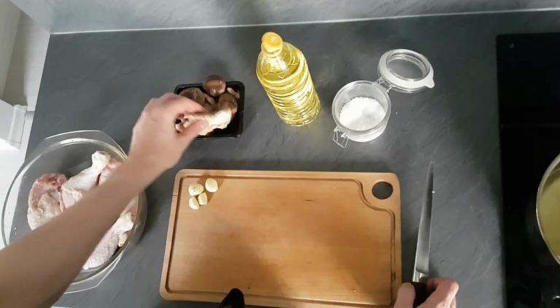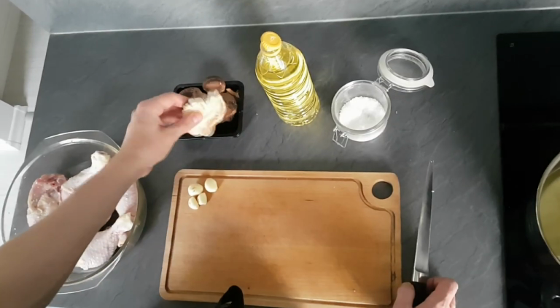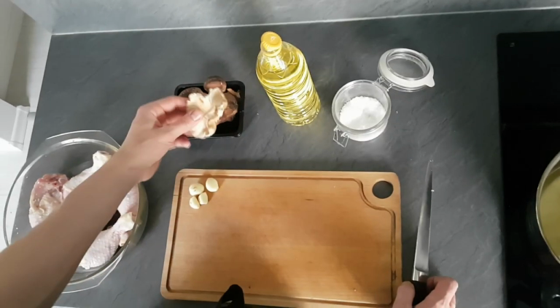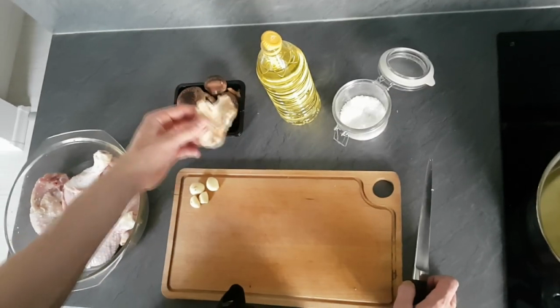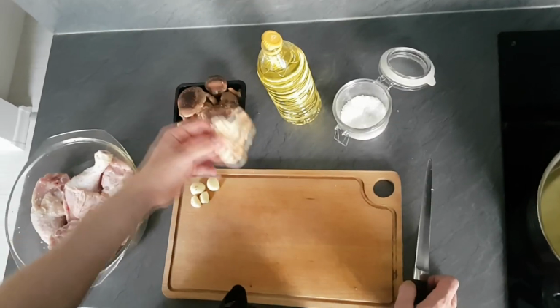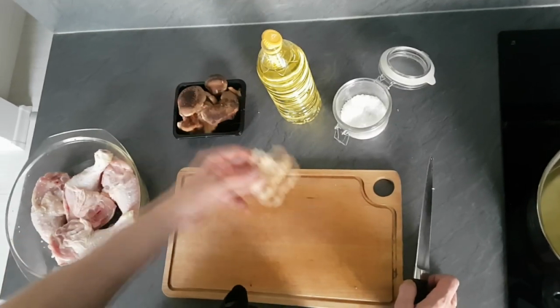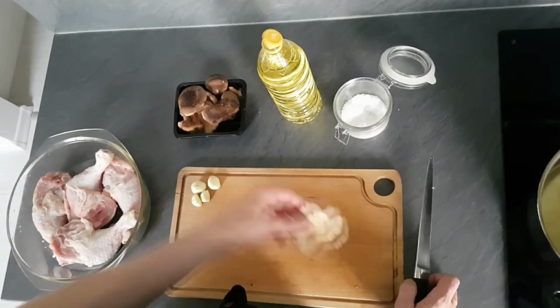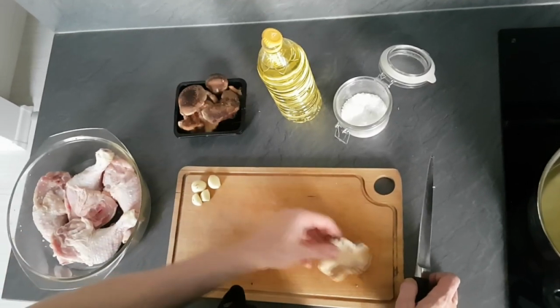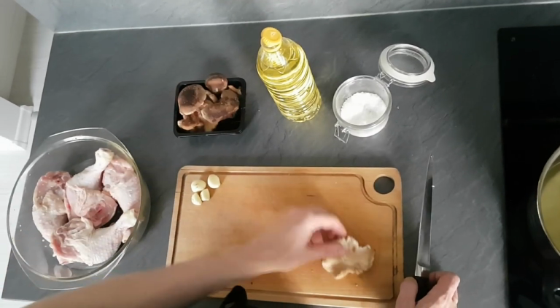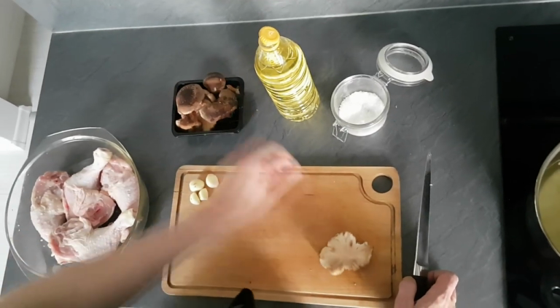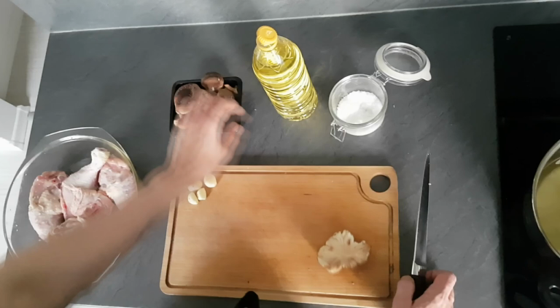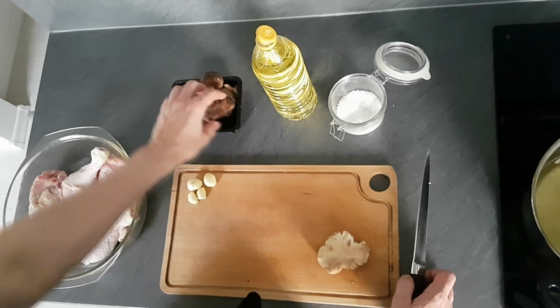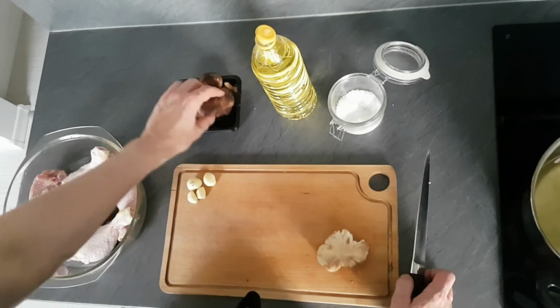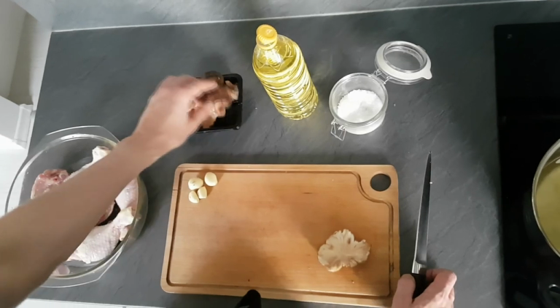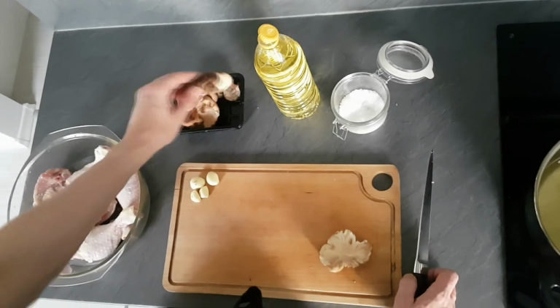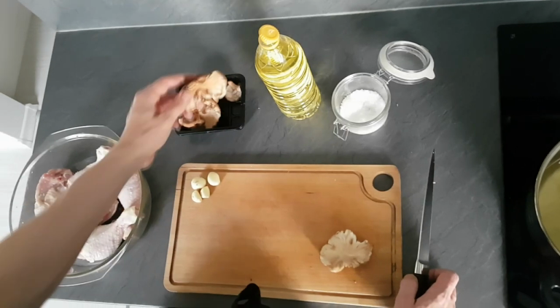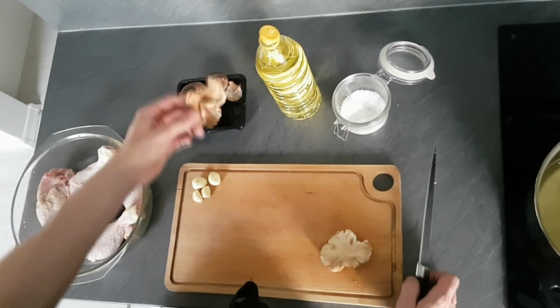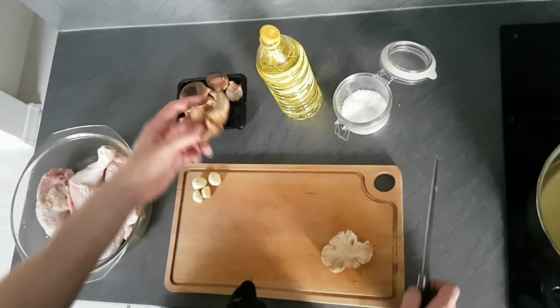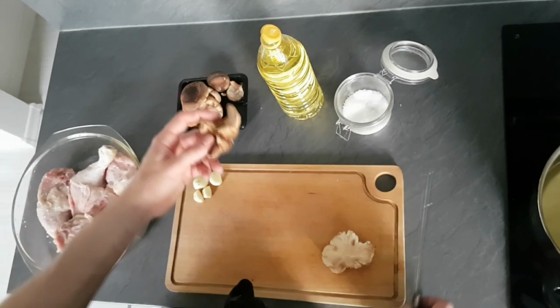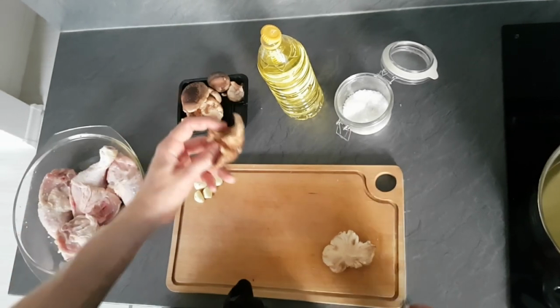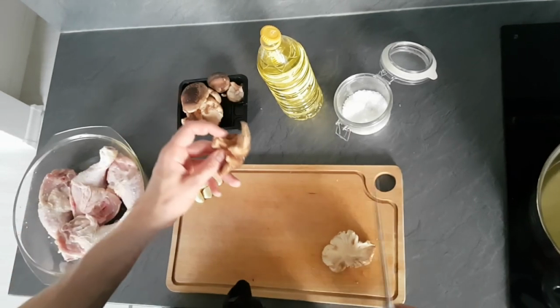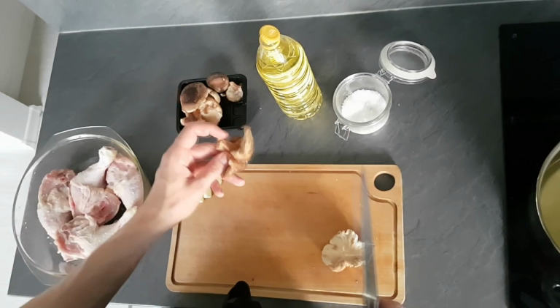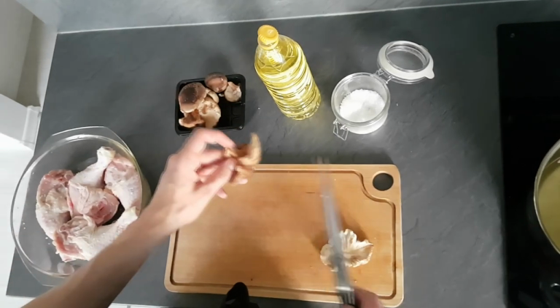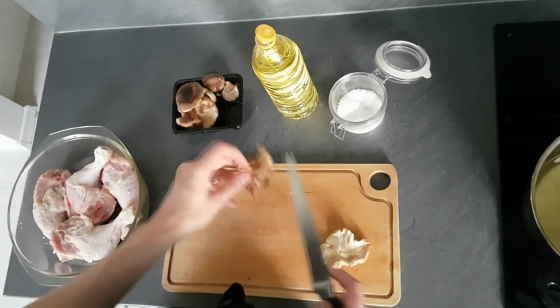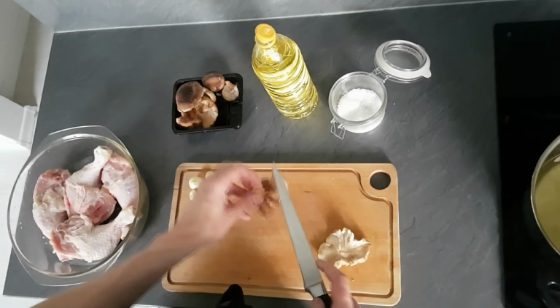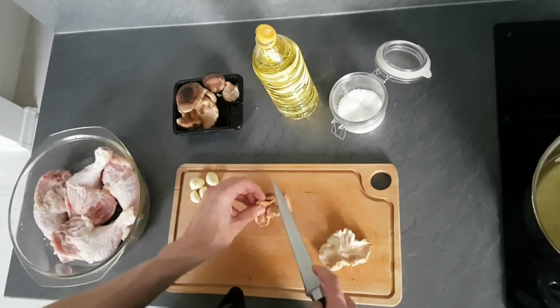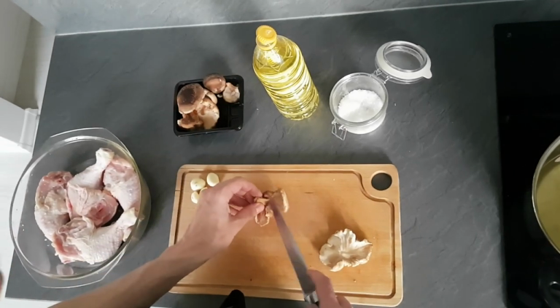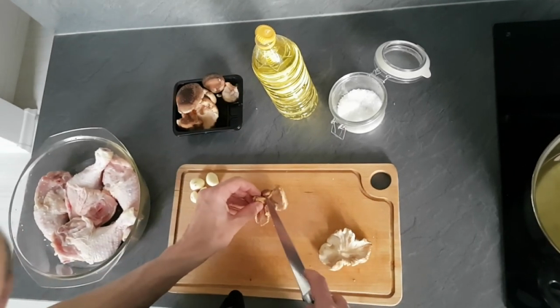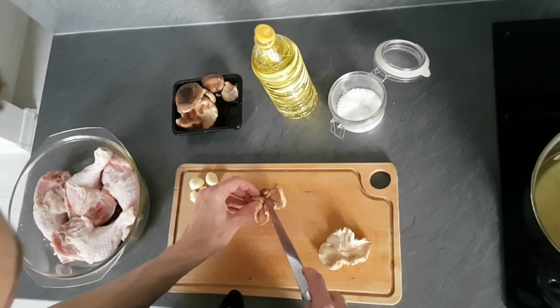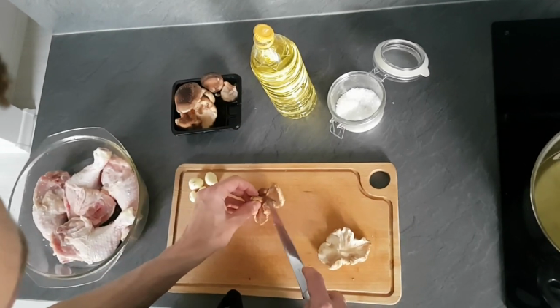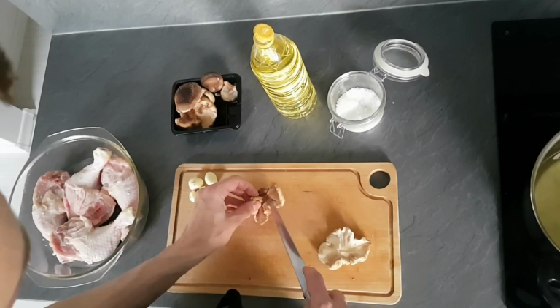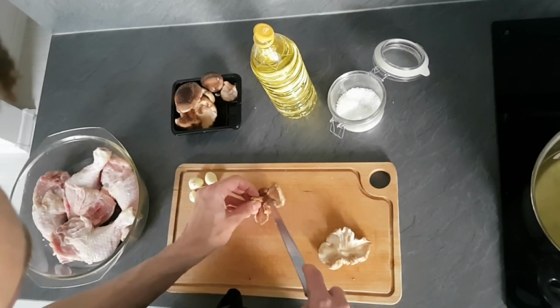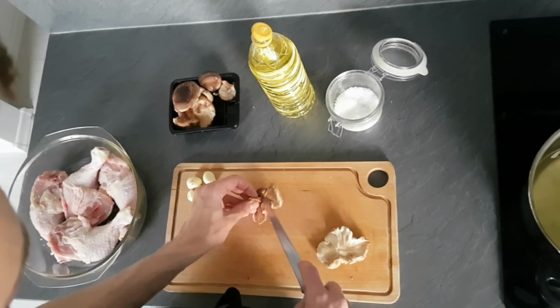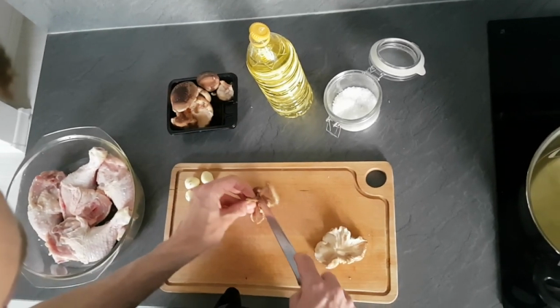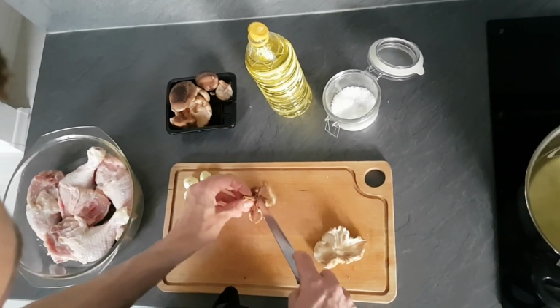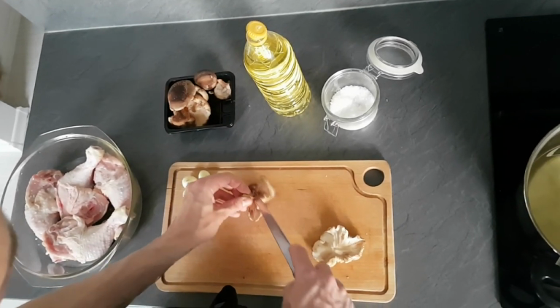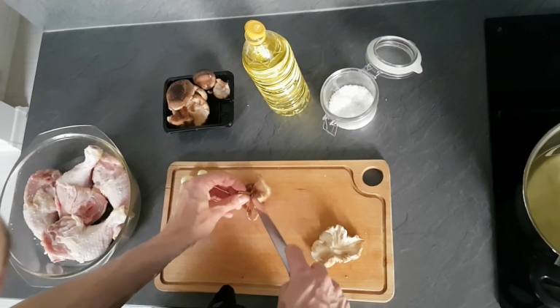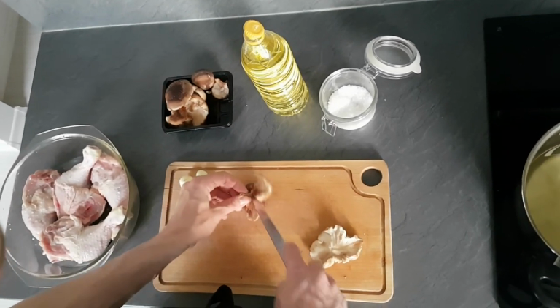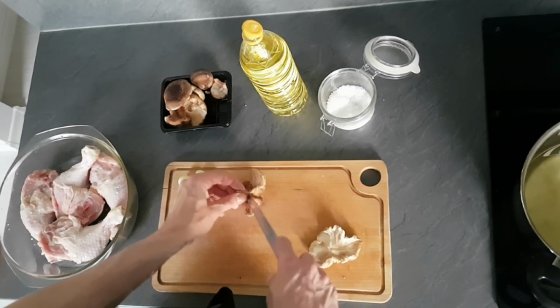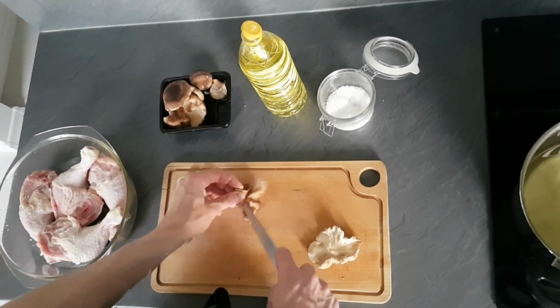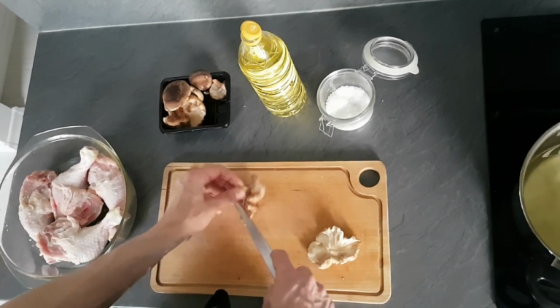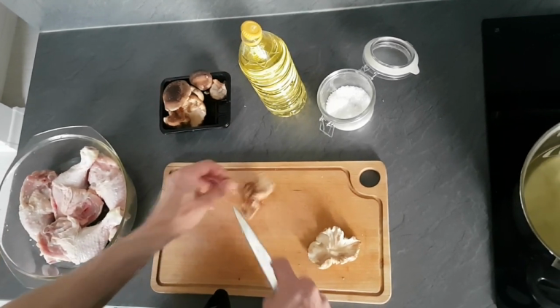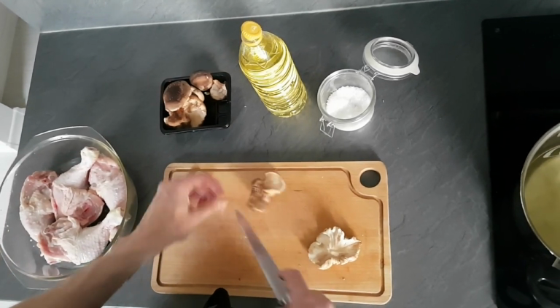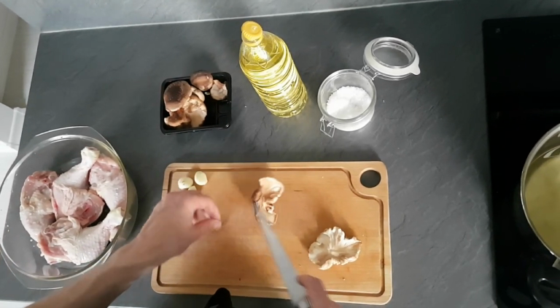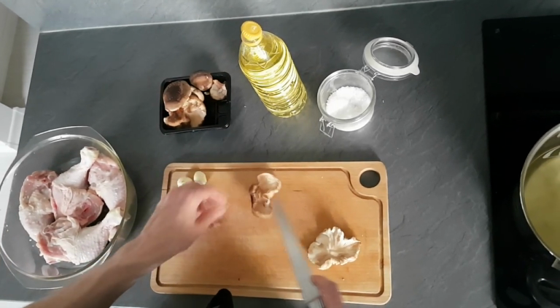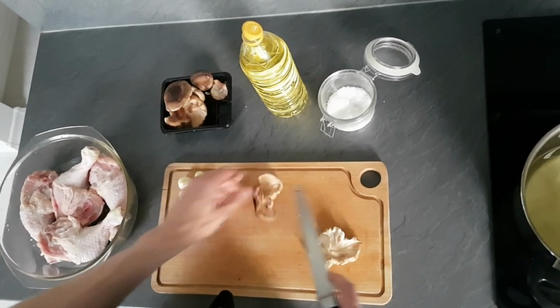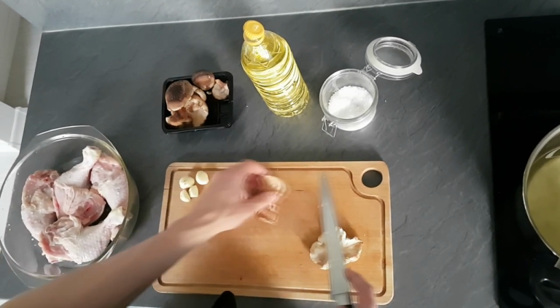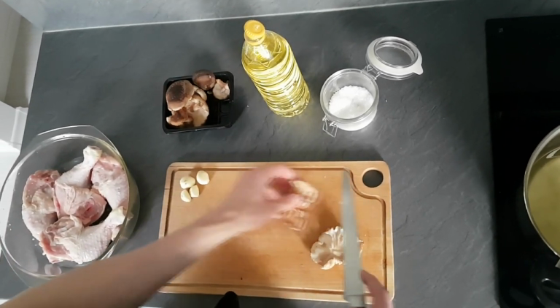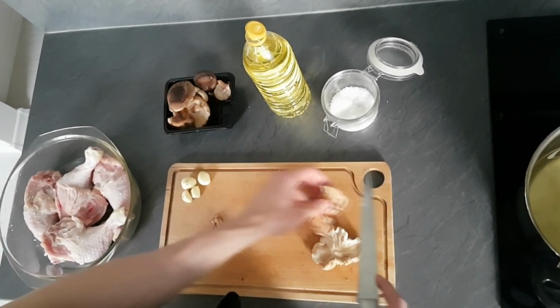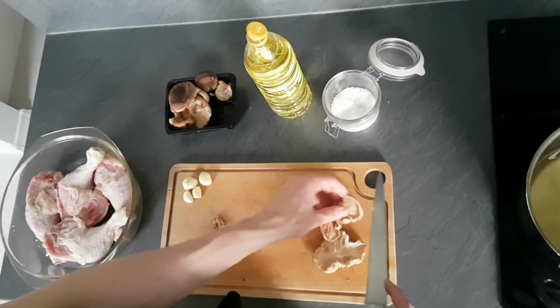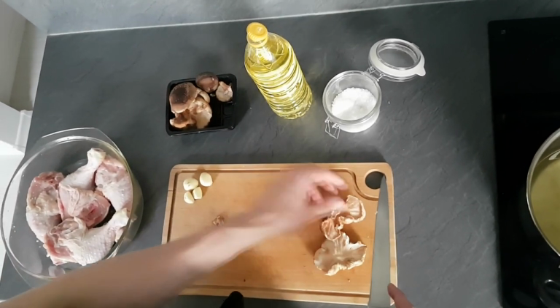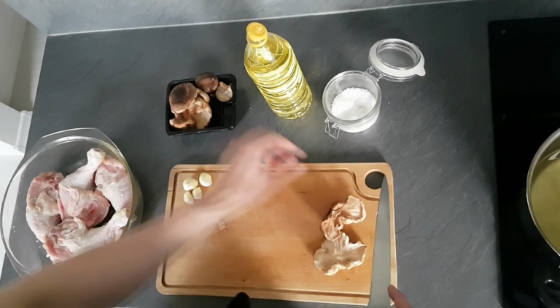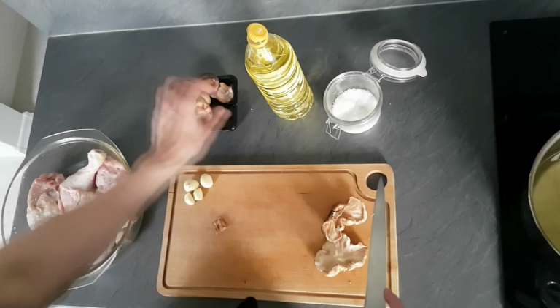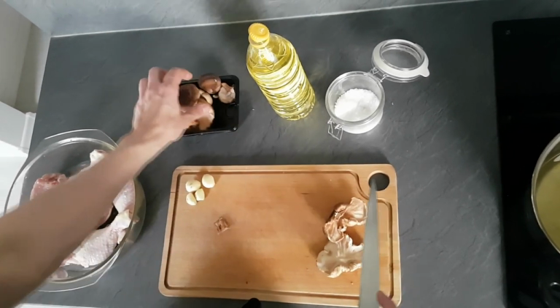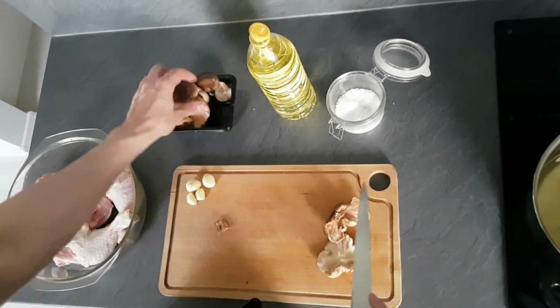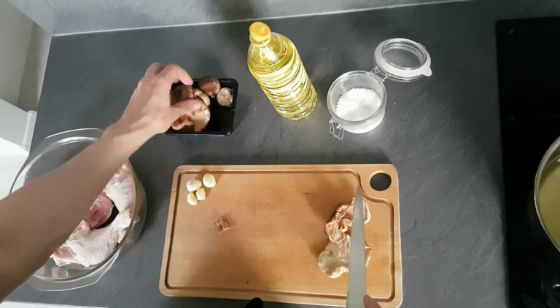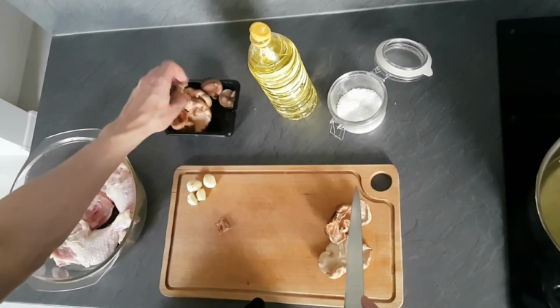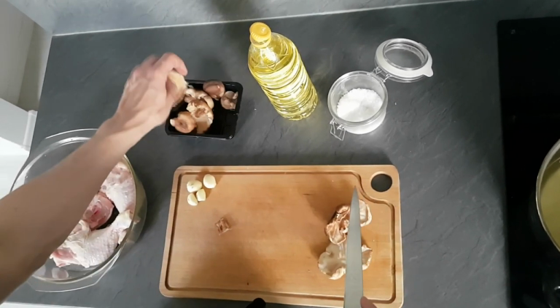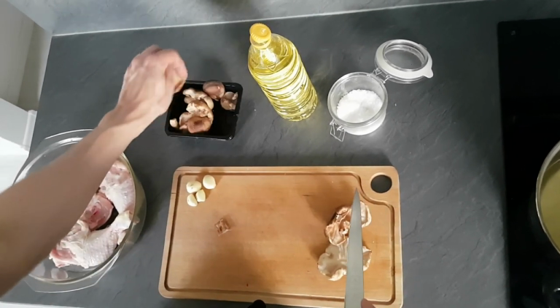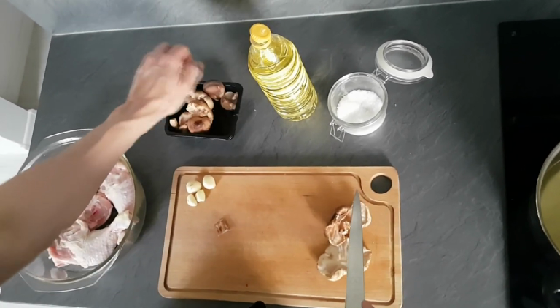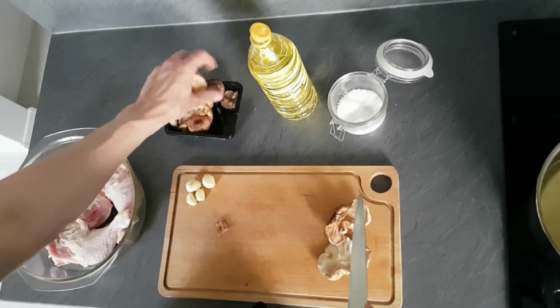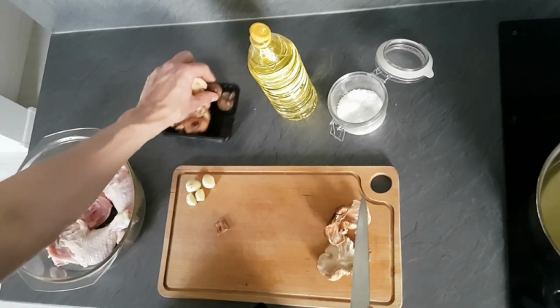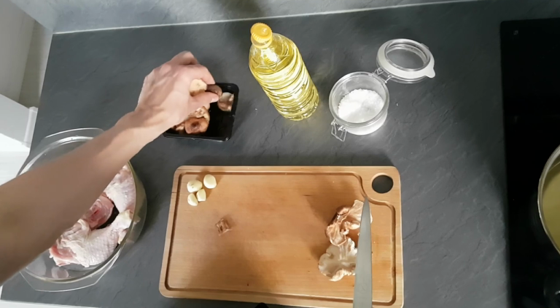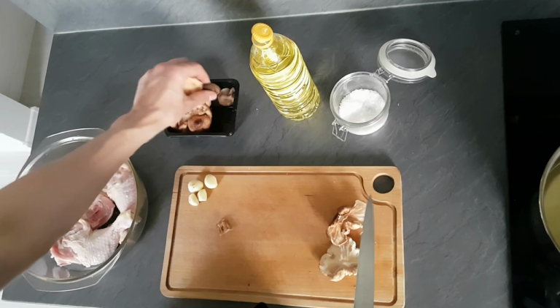Next I got some shiitake mushrooms here, so I'm just gonna cut the middle part out because it's not really nice to eat.